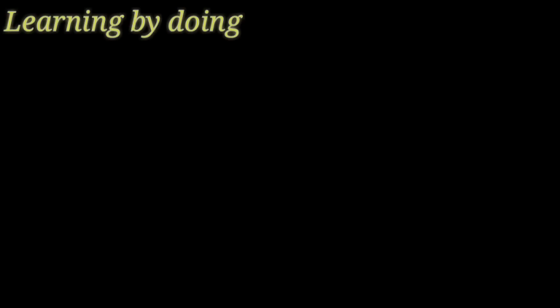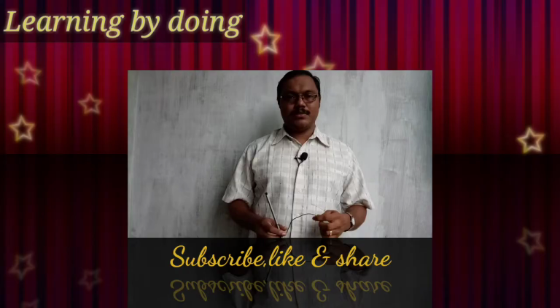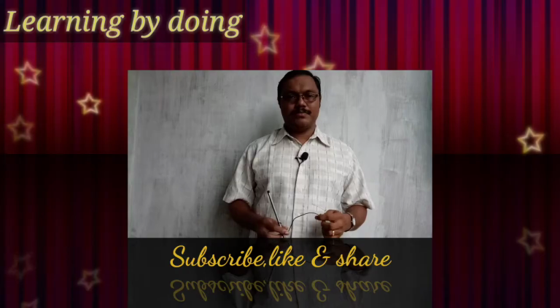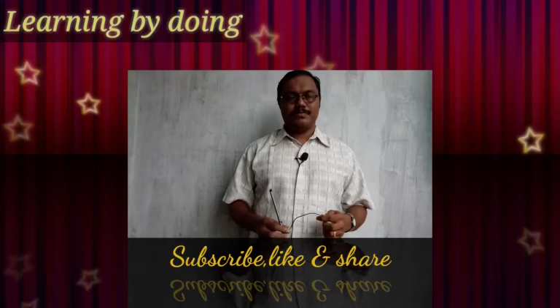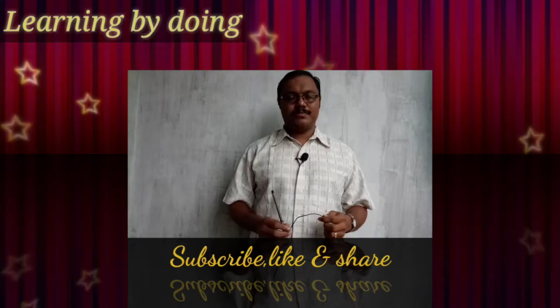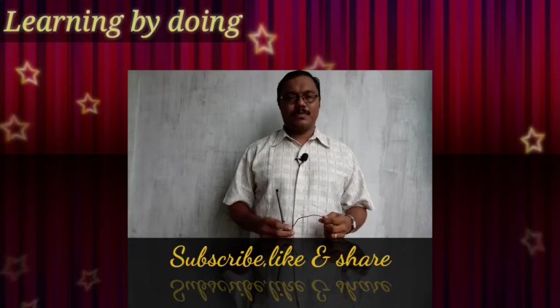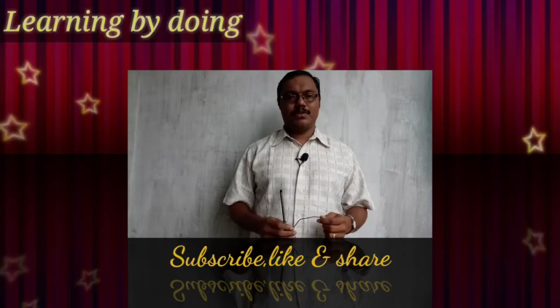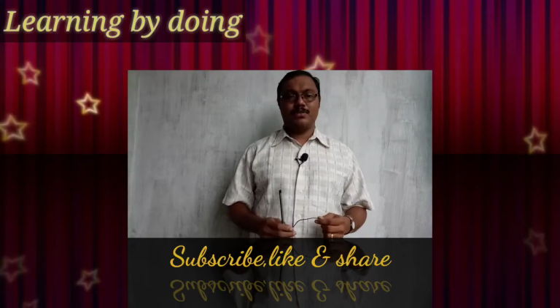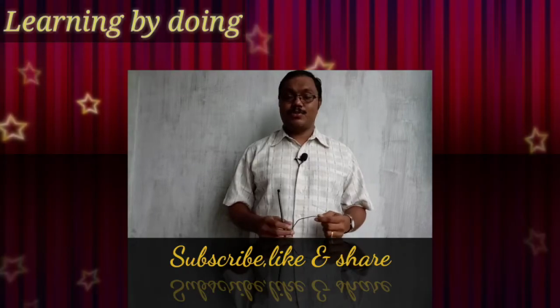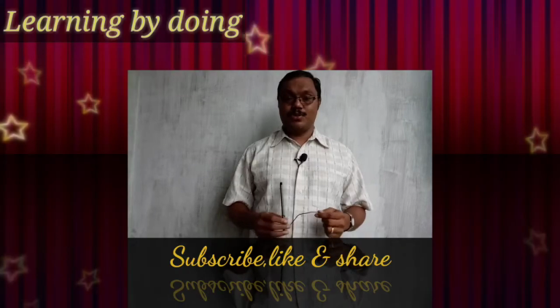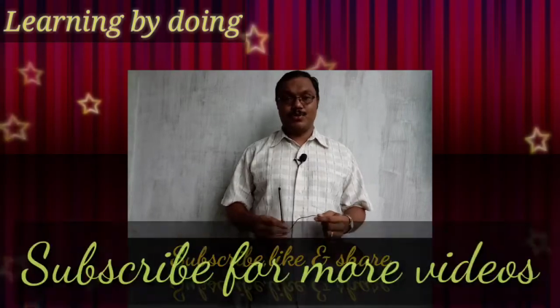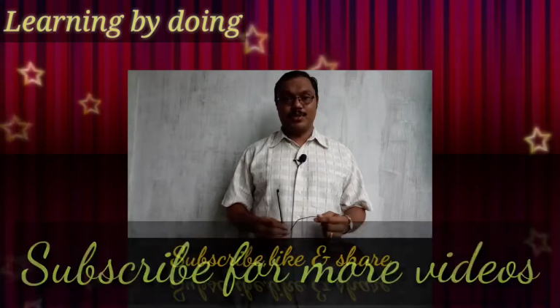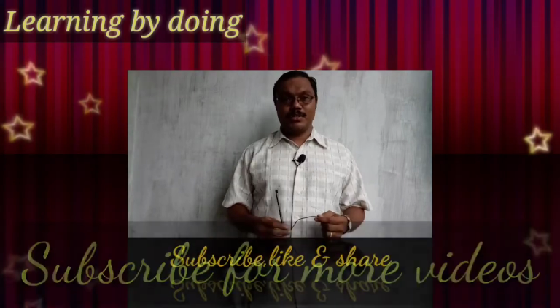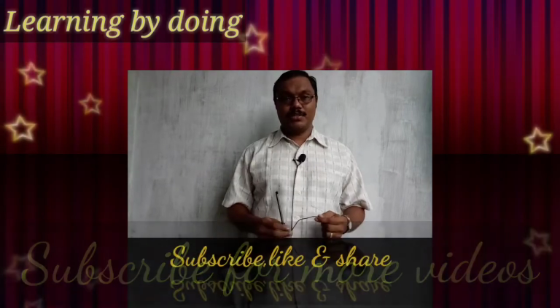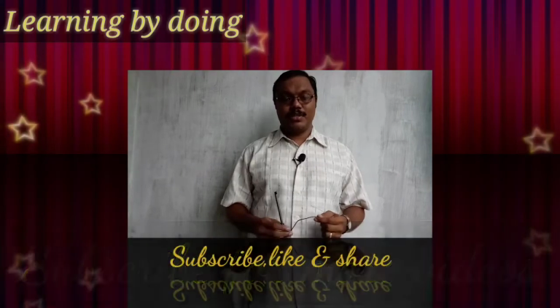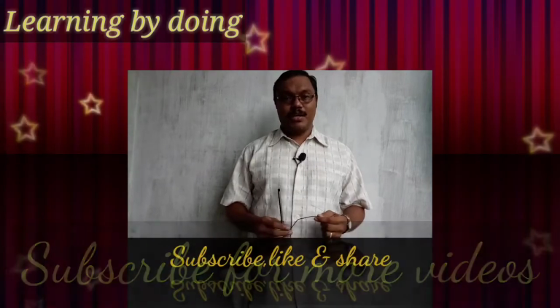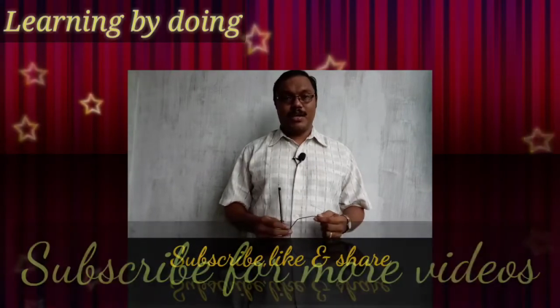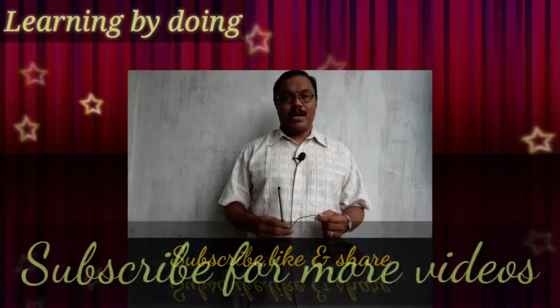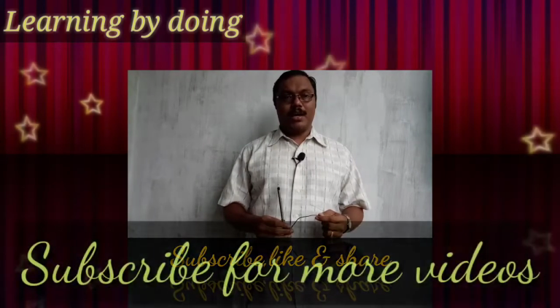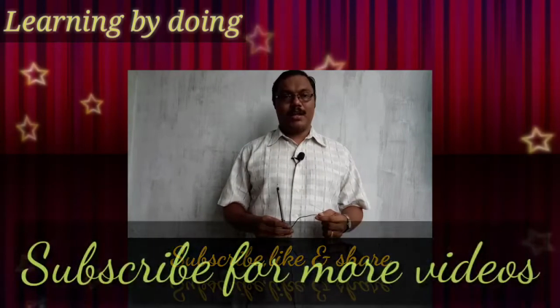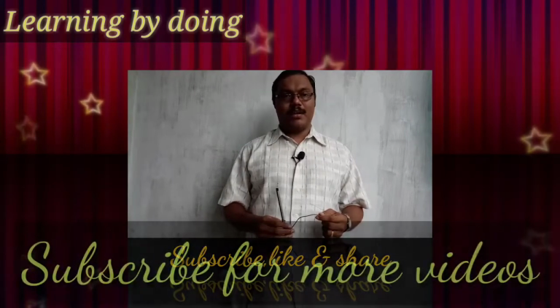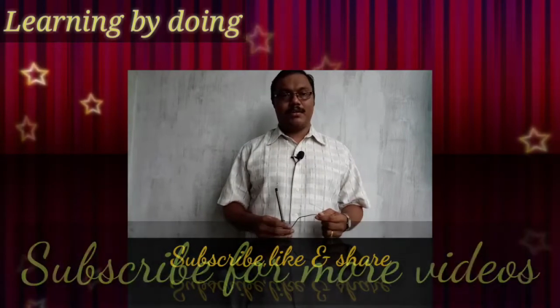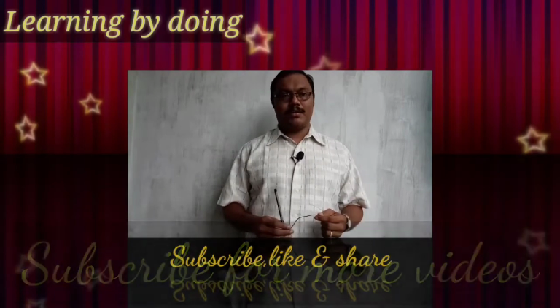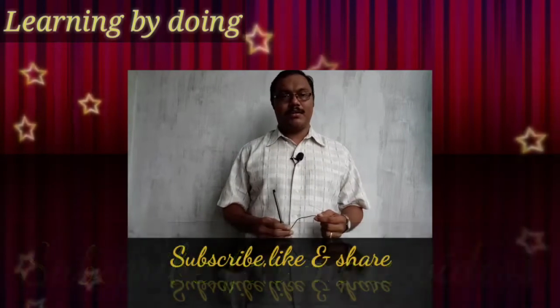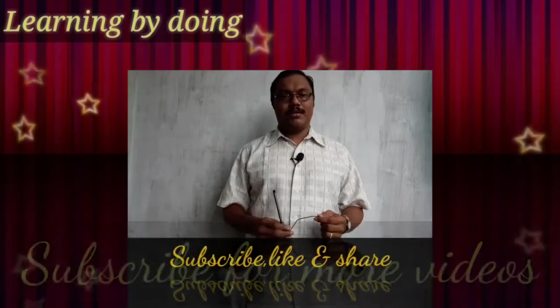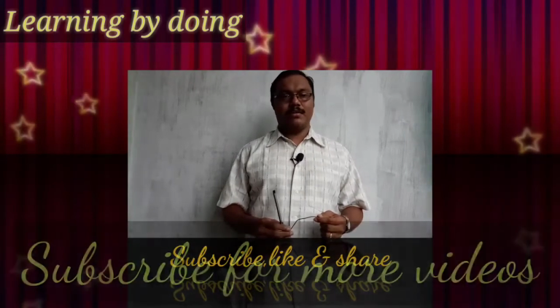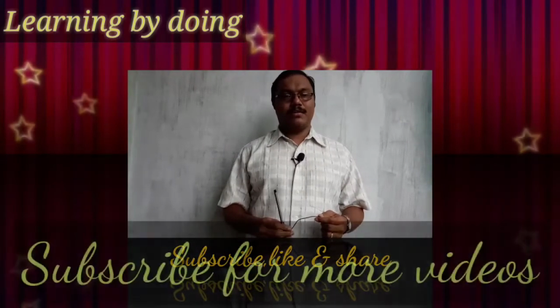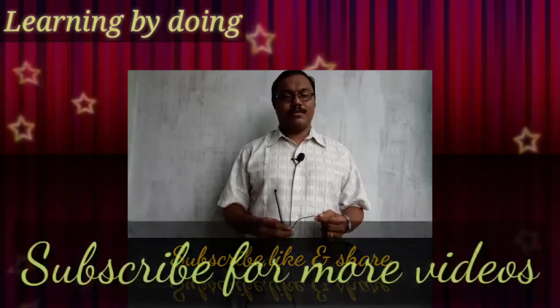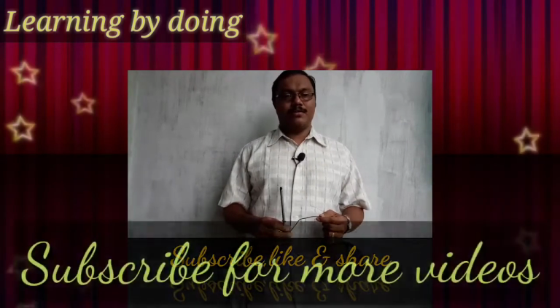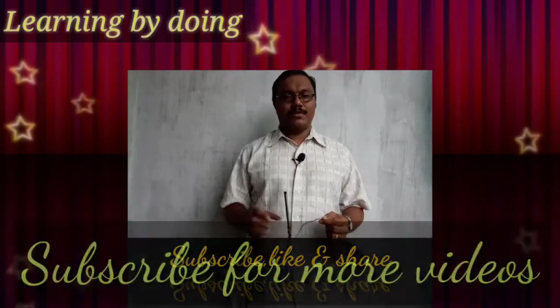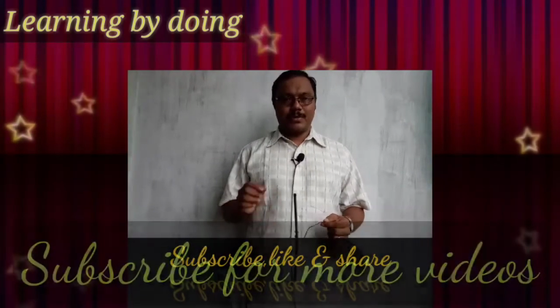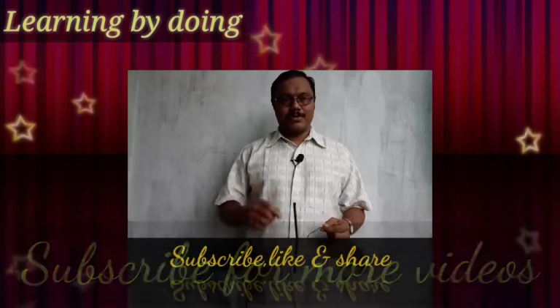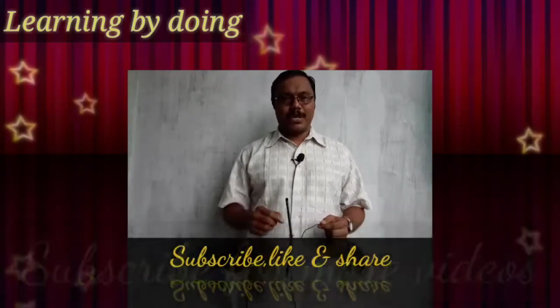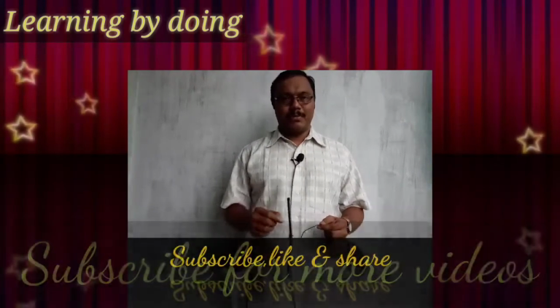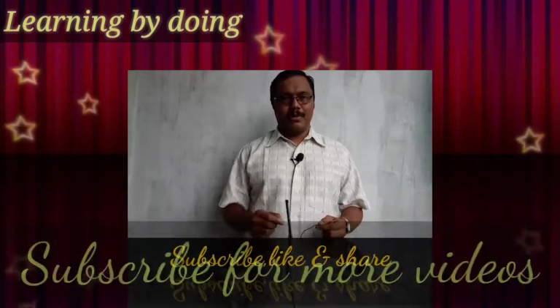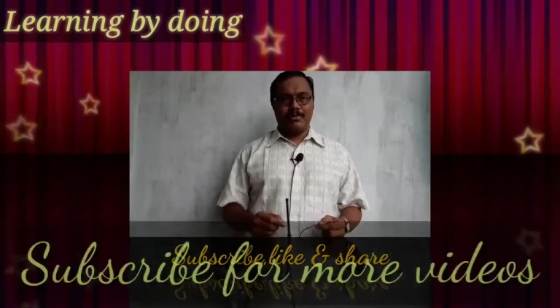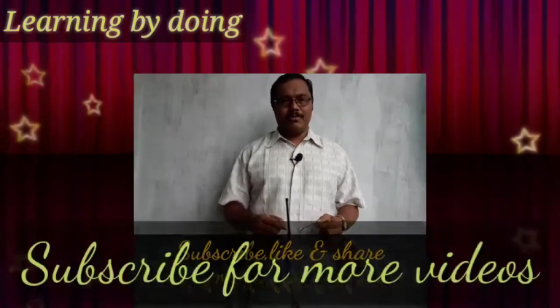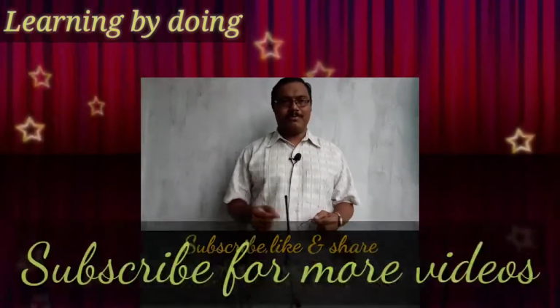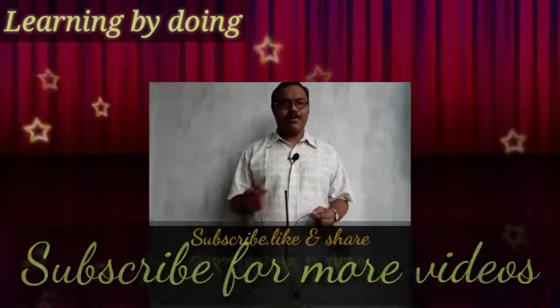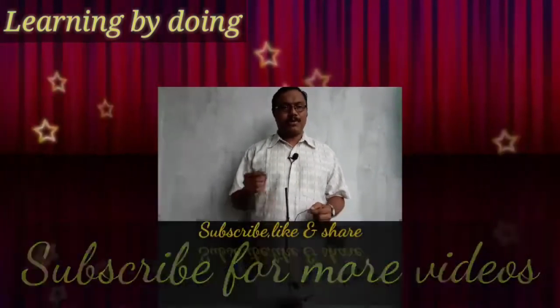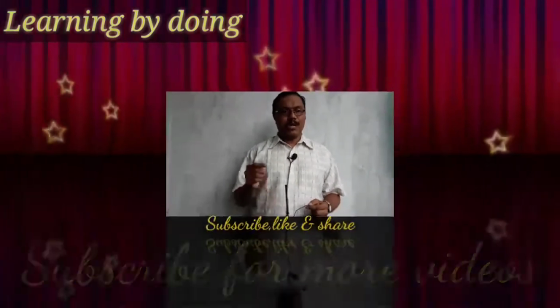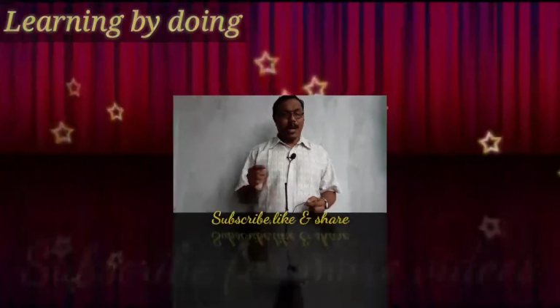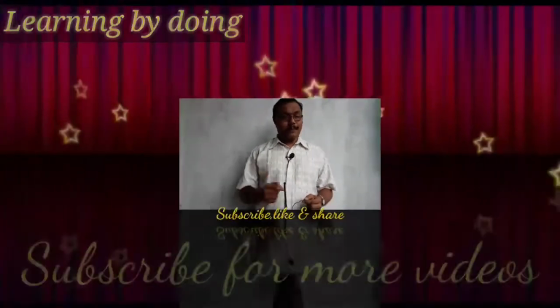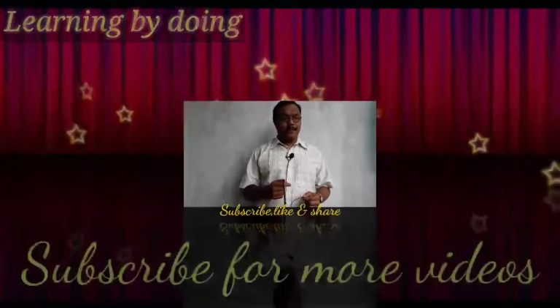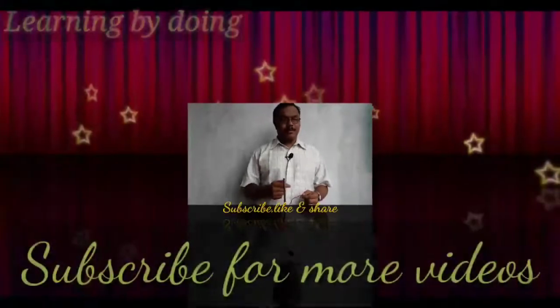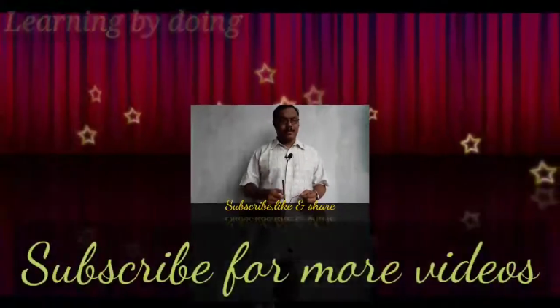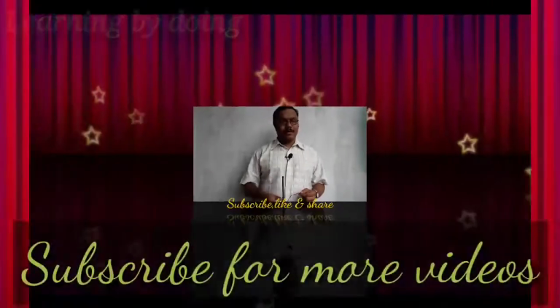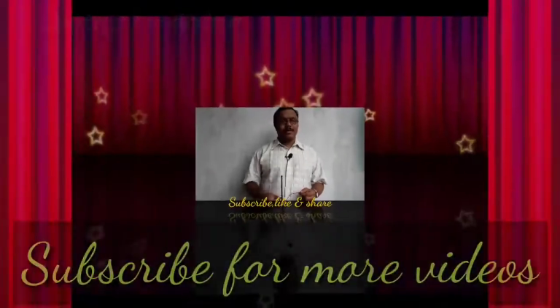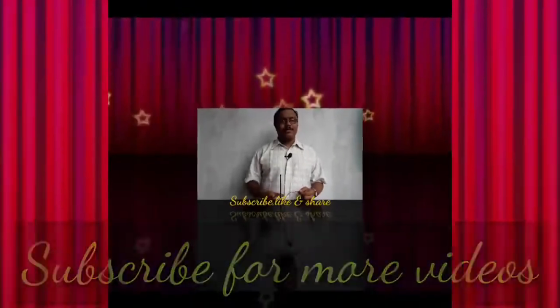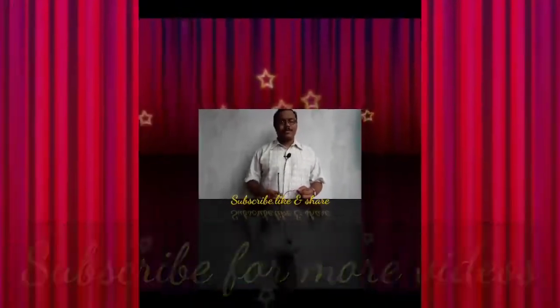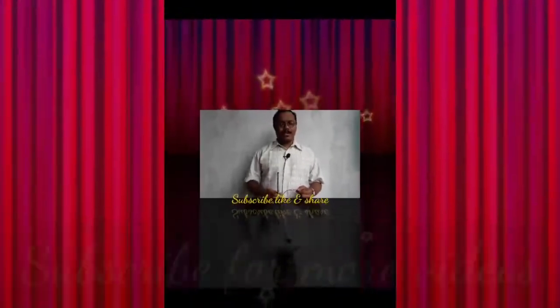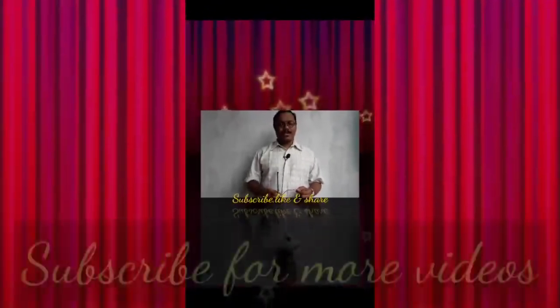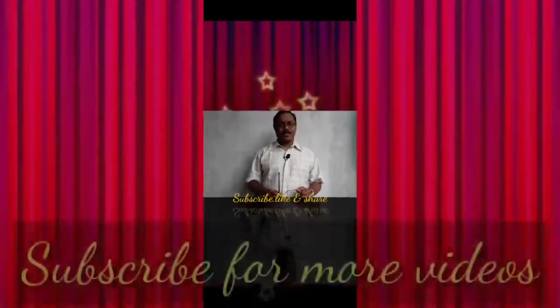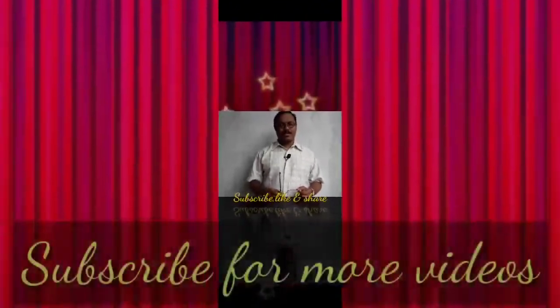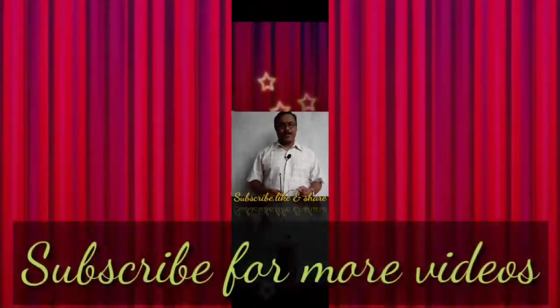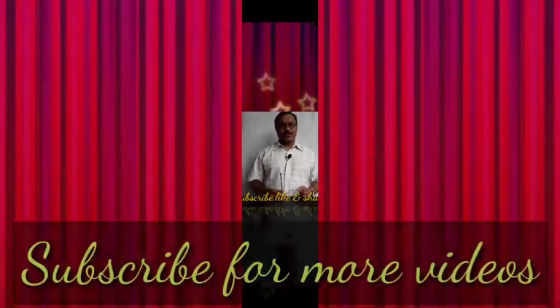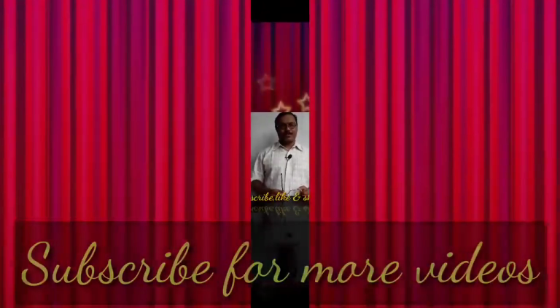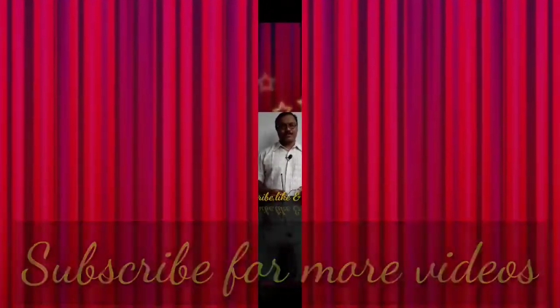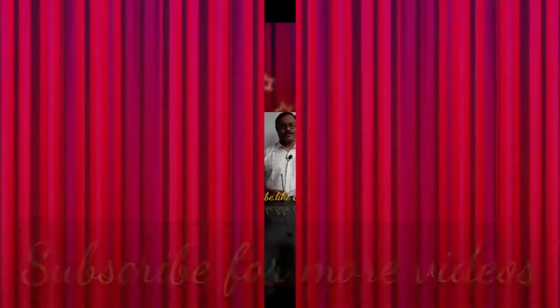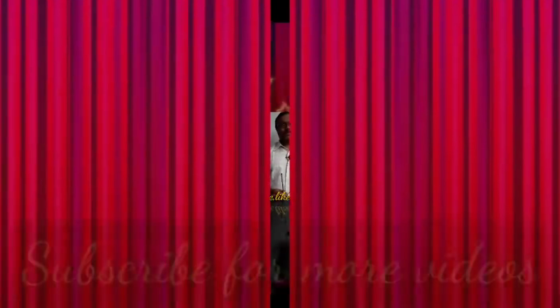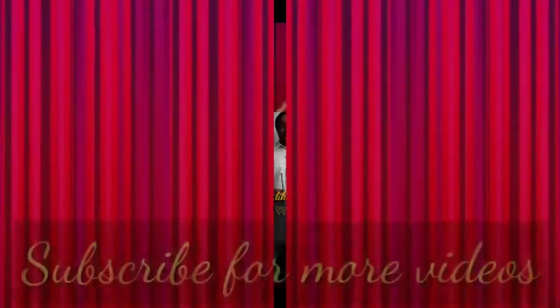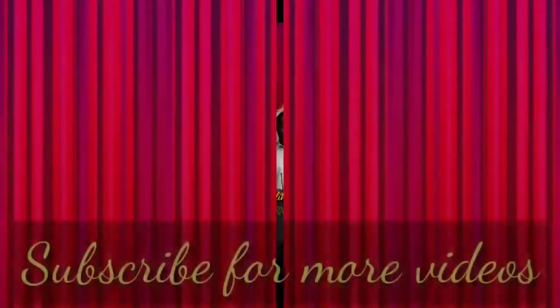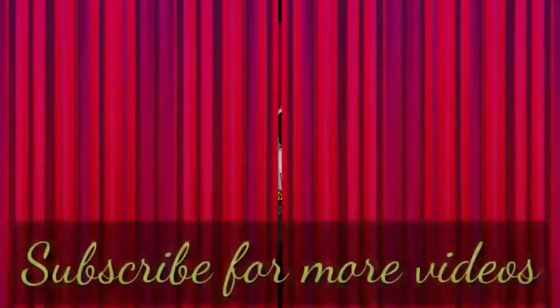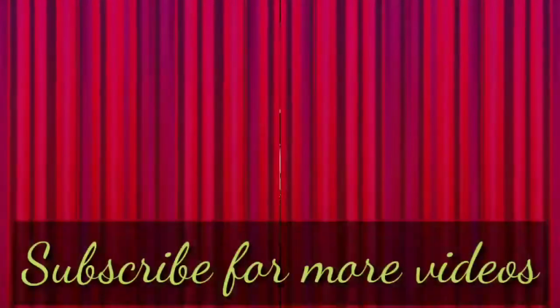Do this activity and subscribe for the upcoming science videos. Thank you!